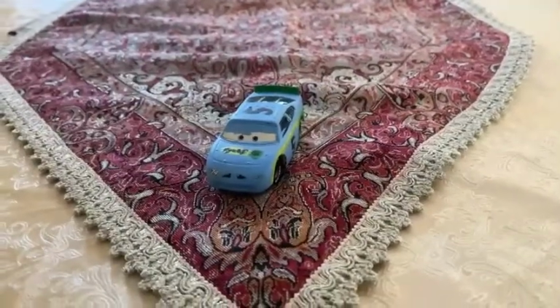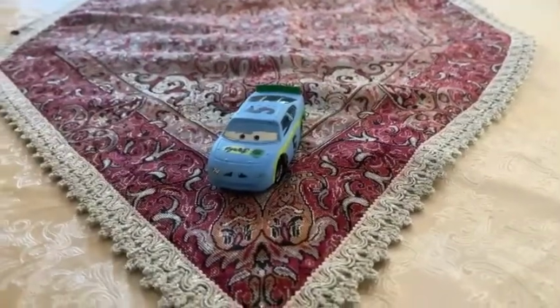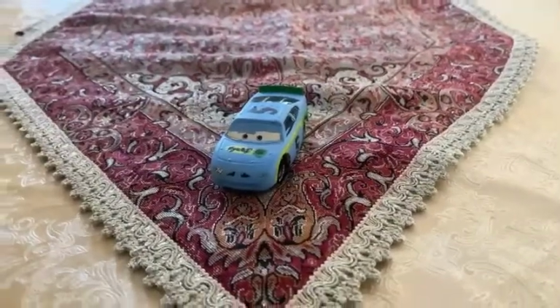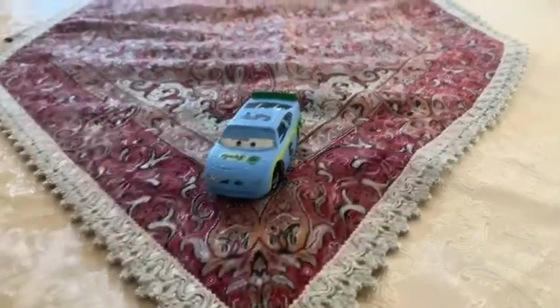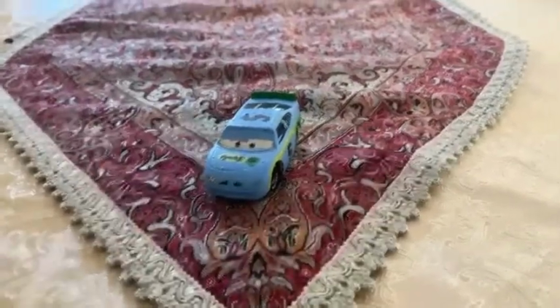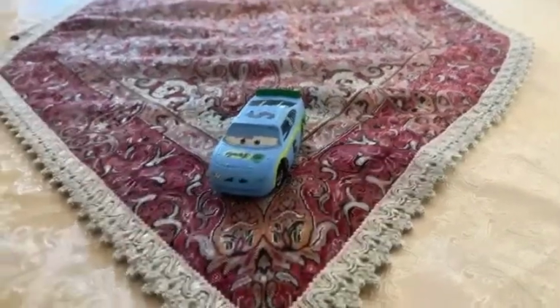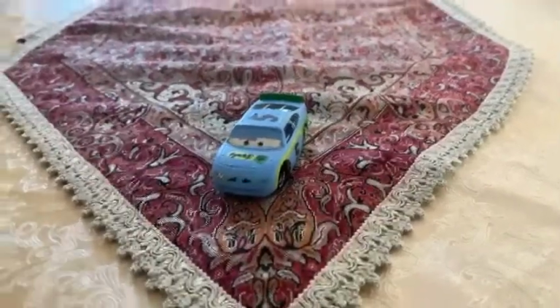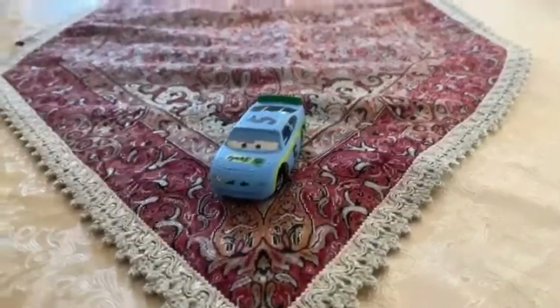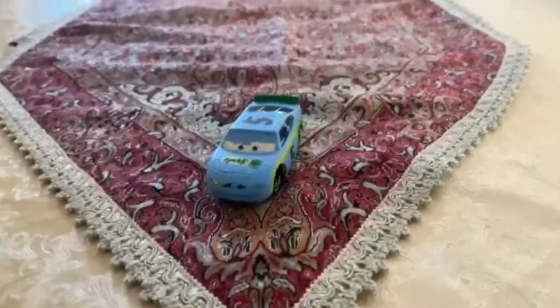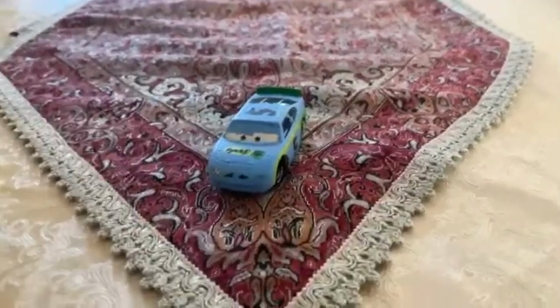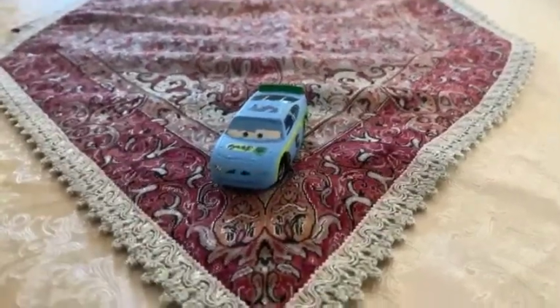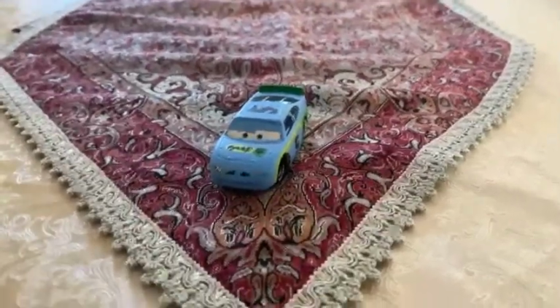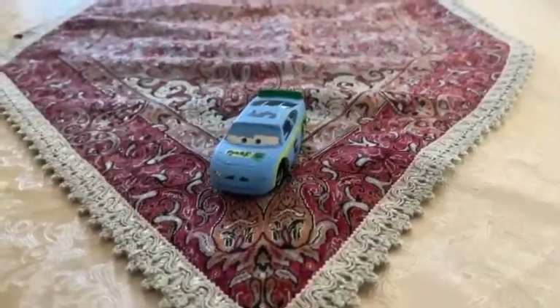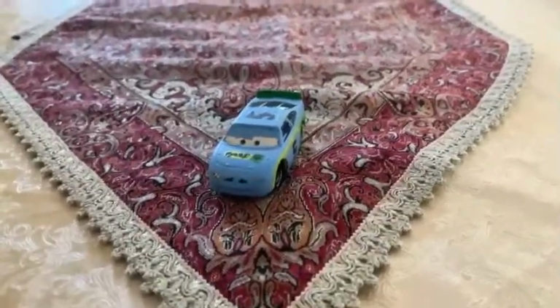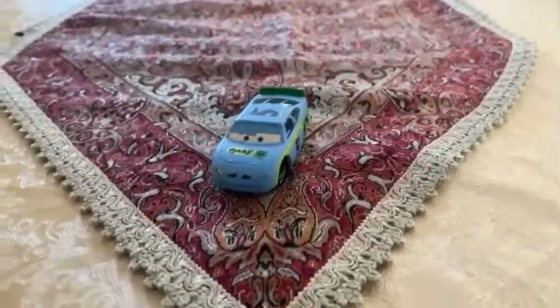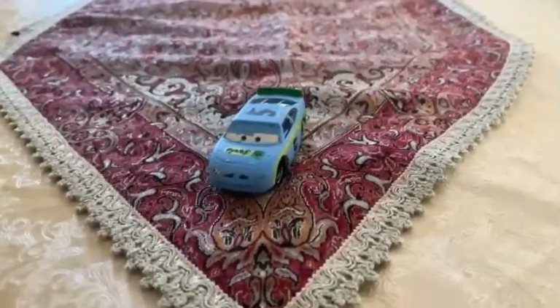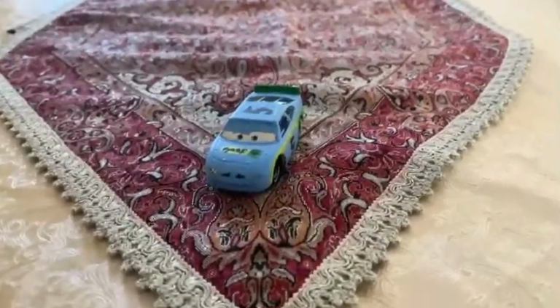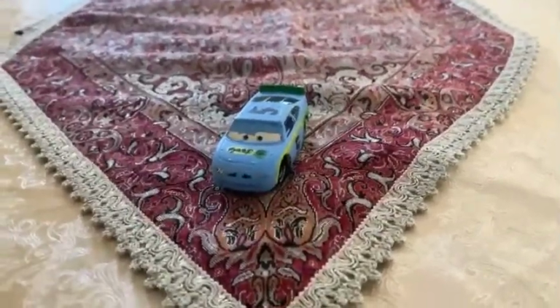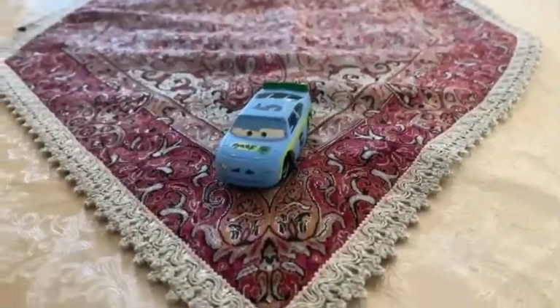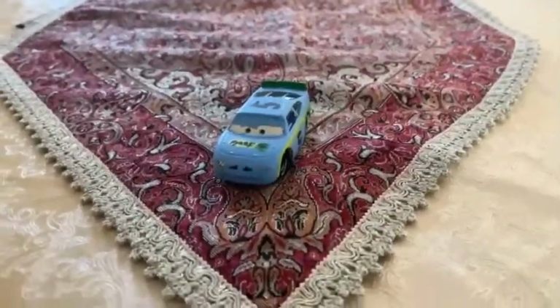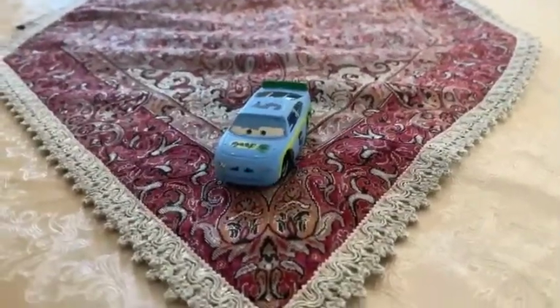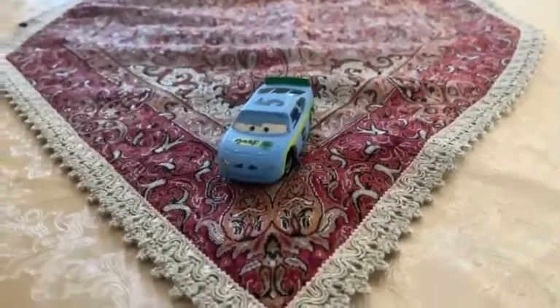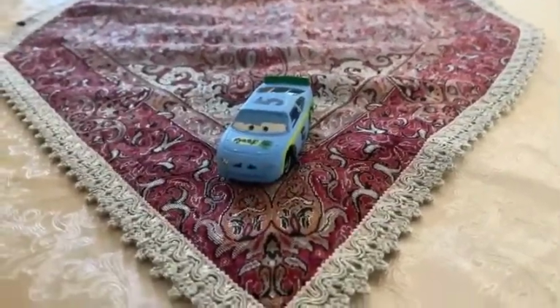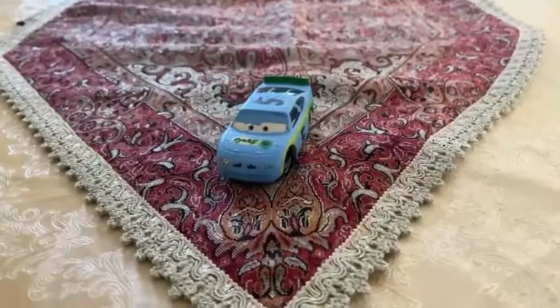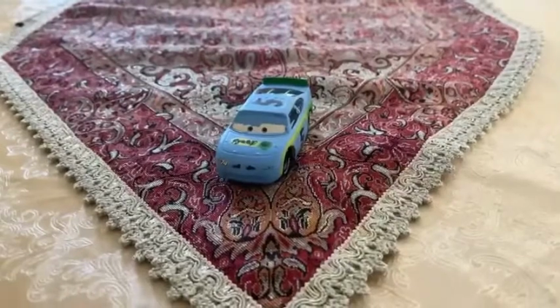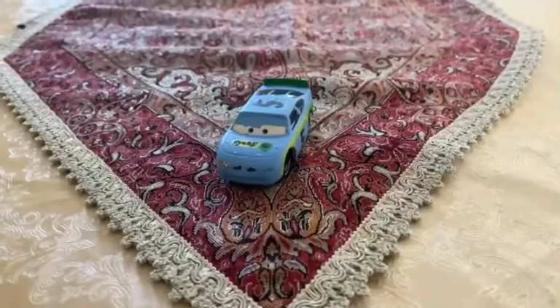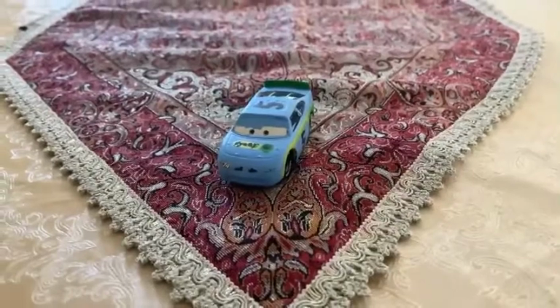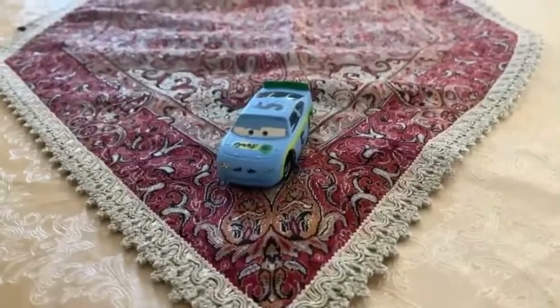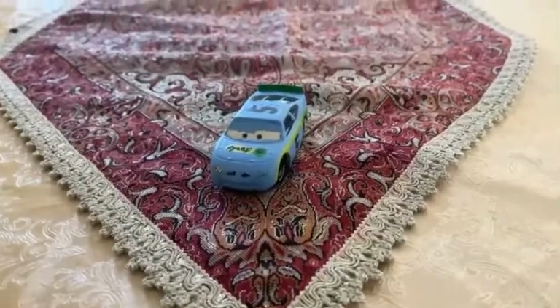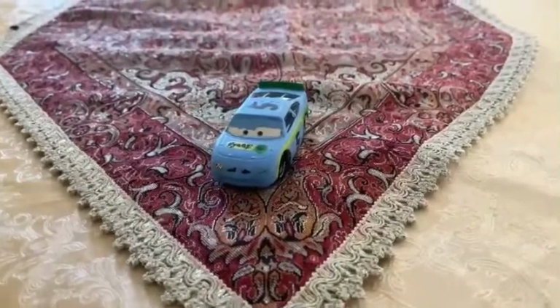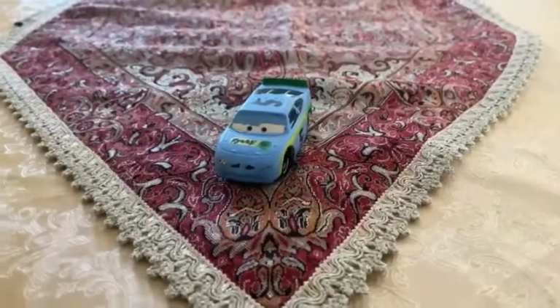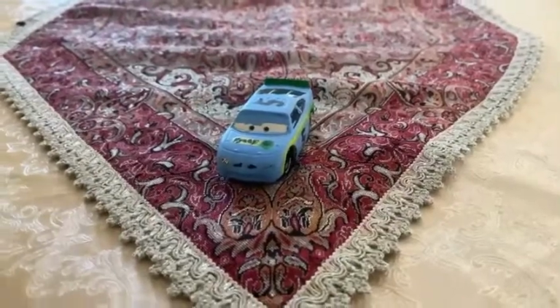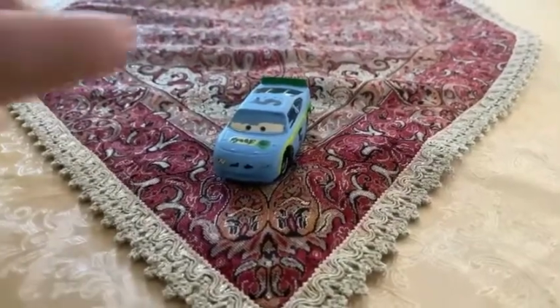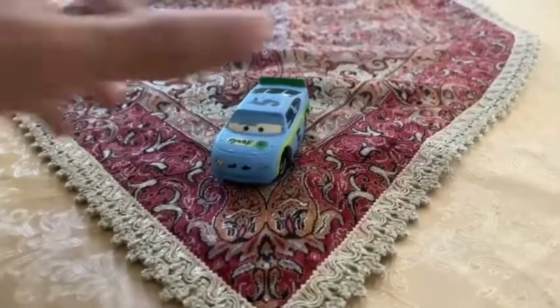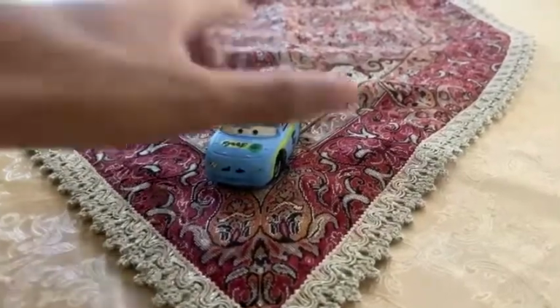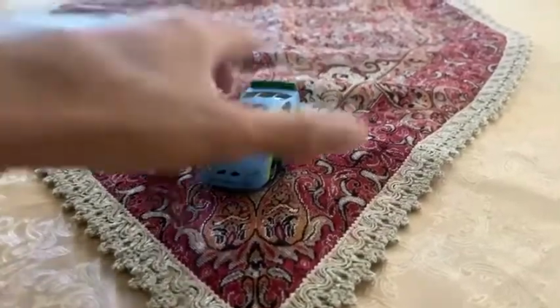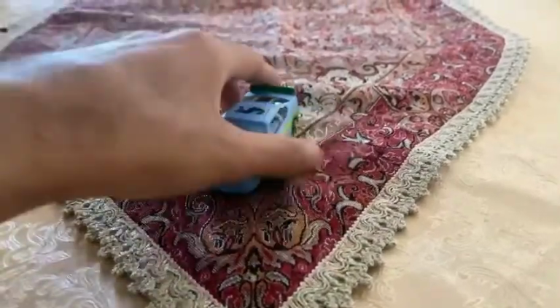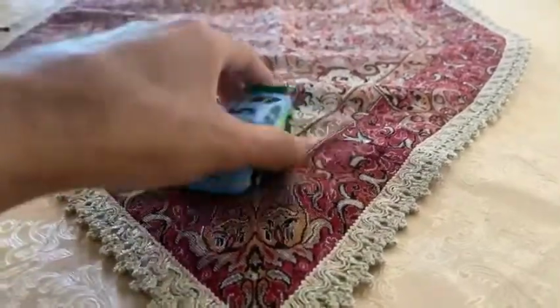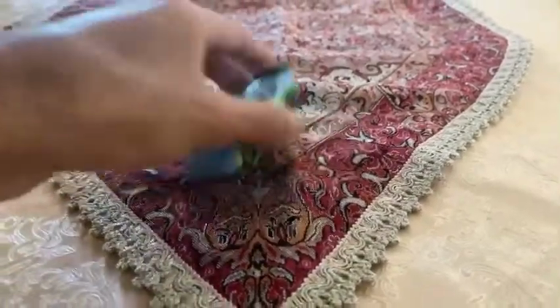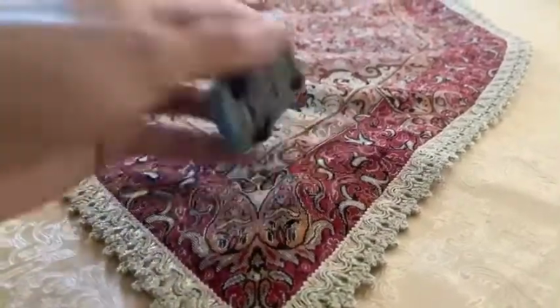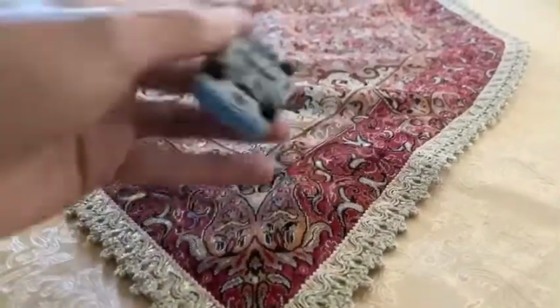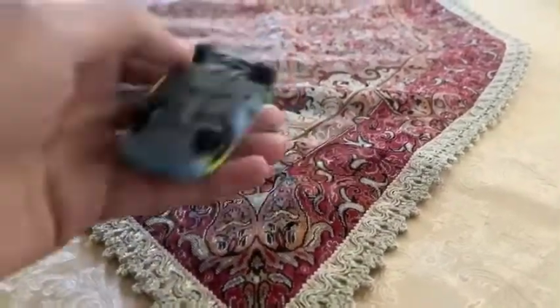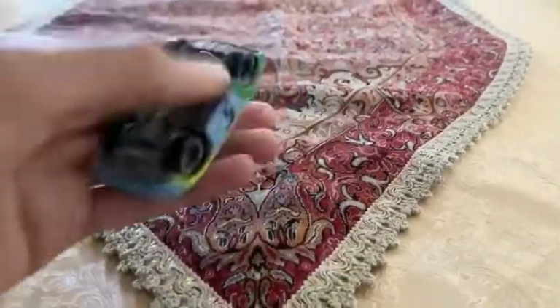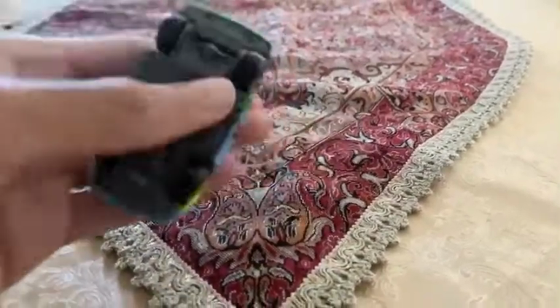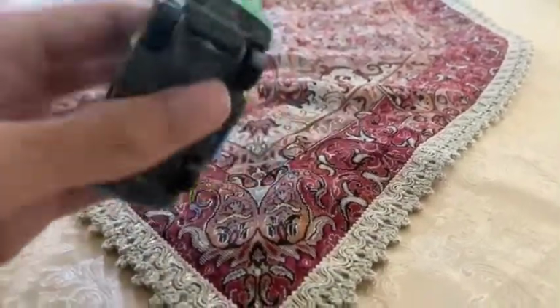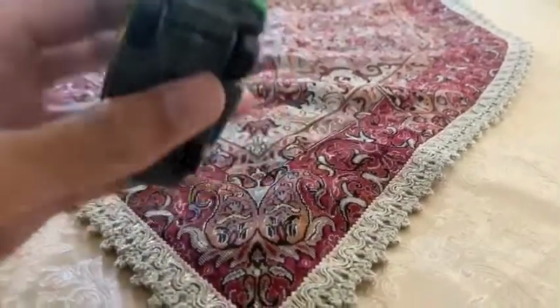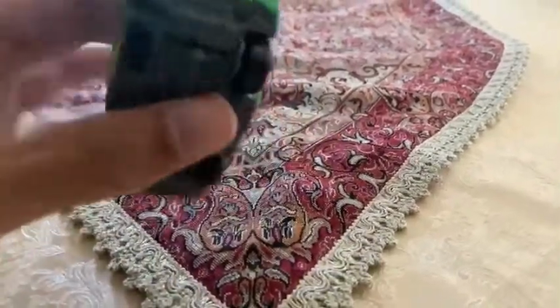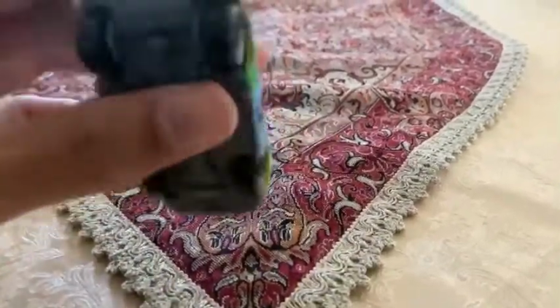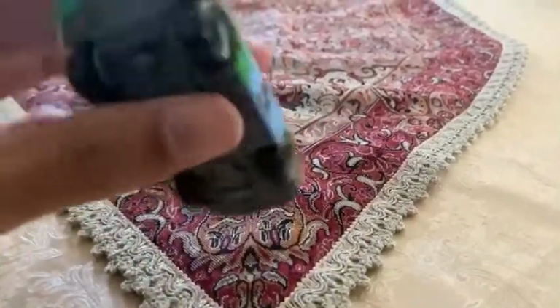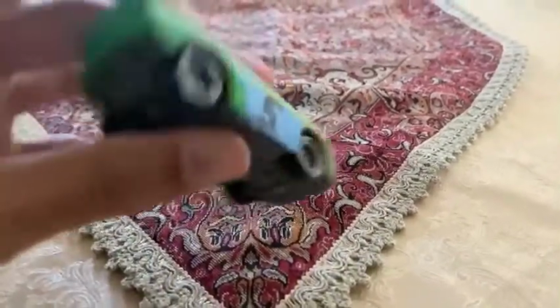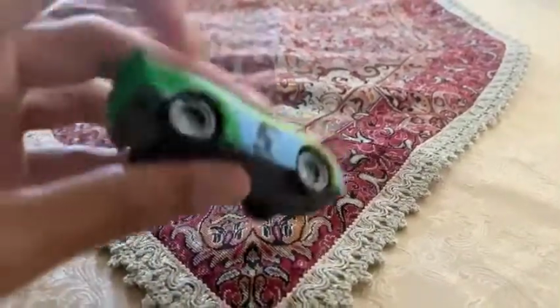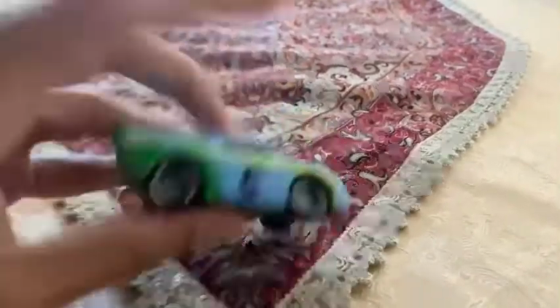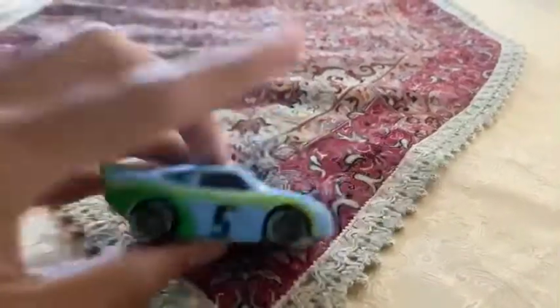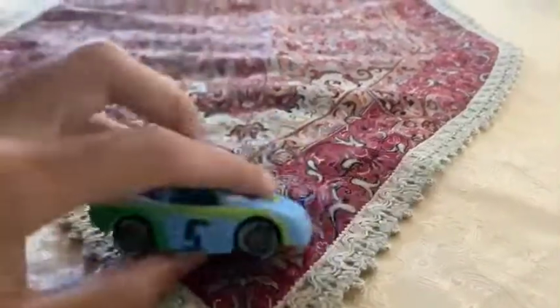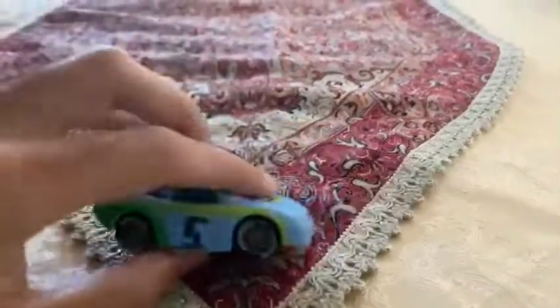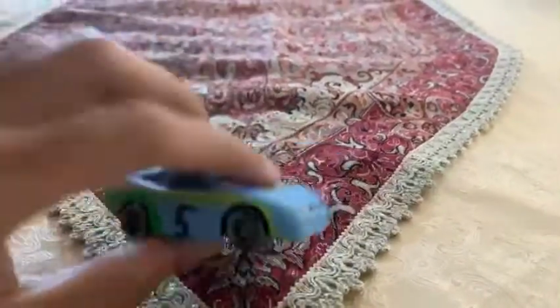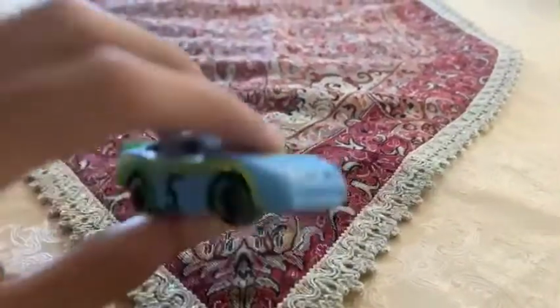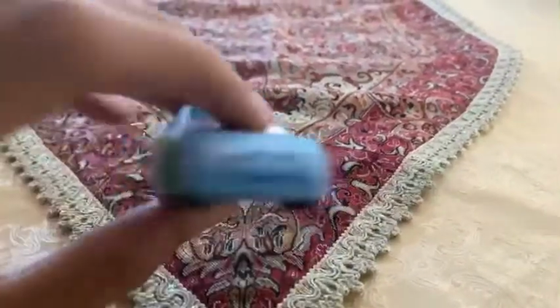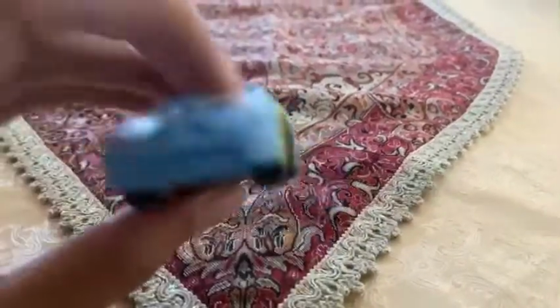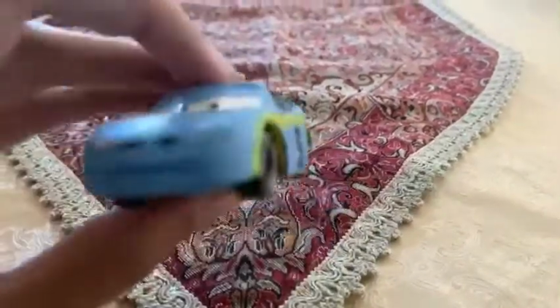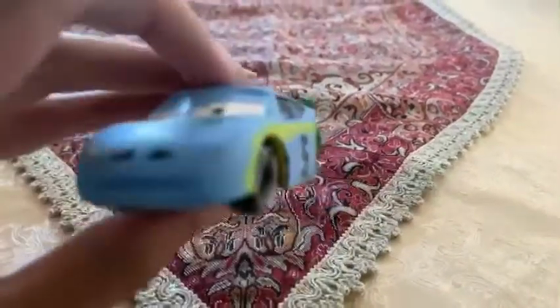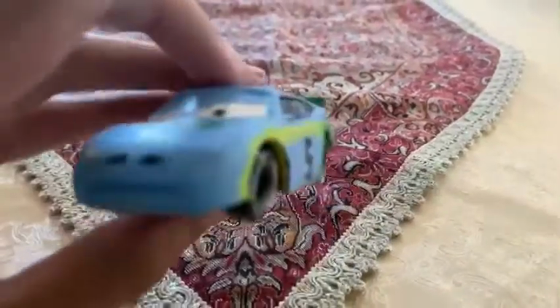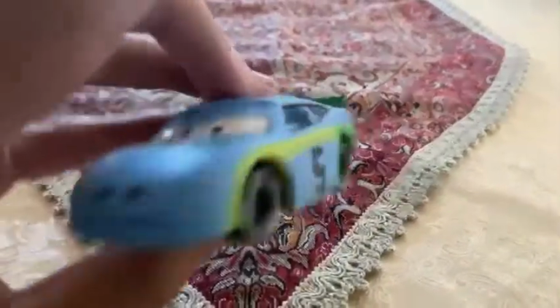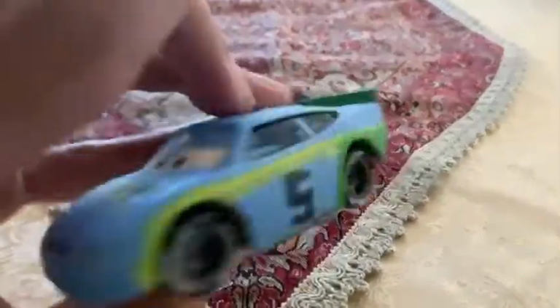Let's get started! So, we're going to be looking at Filch Carter.